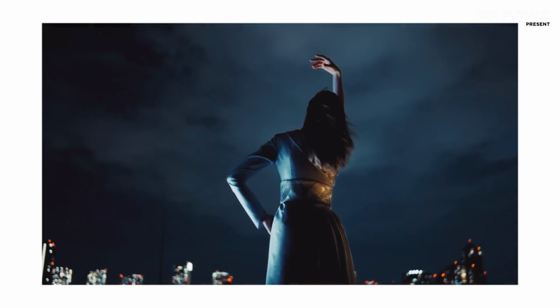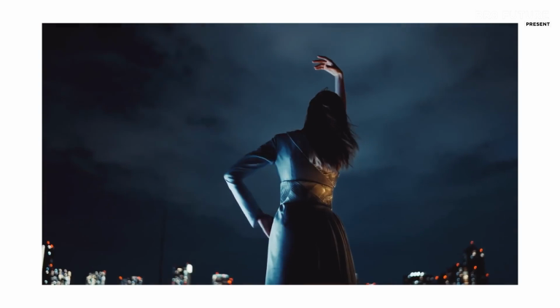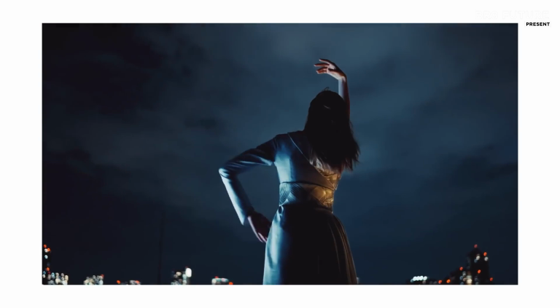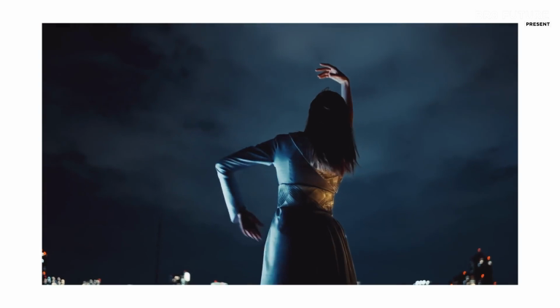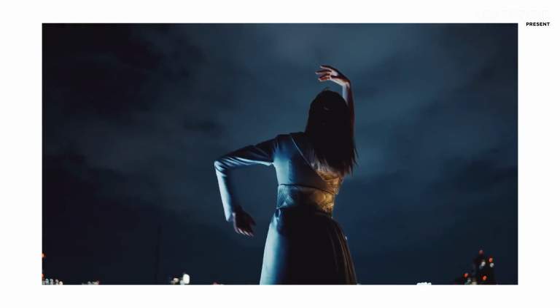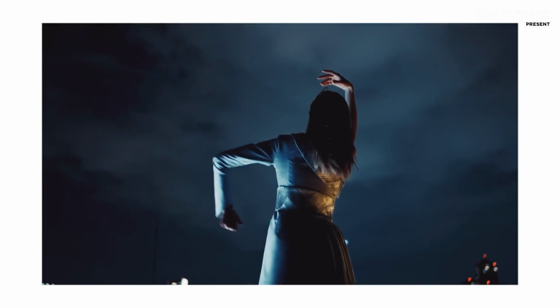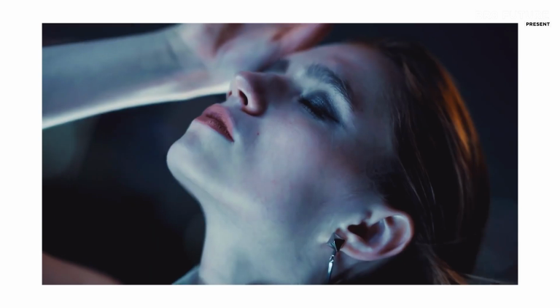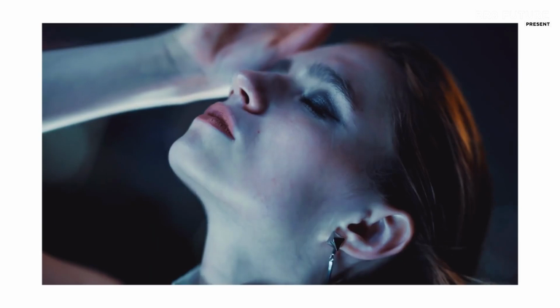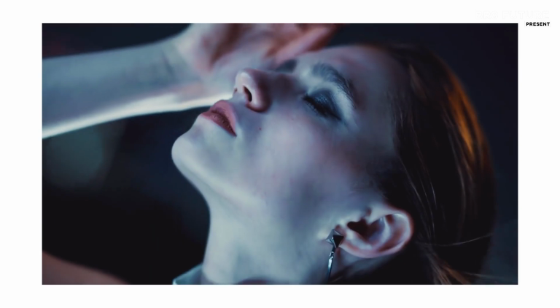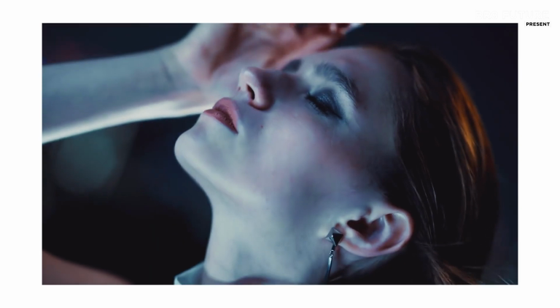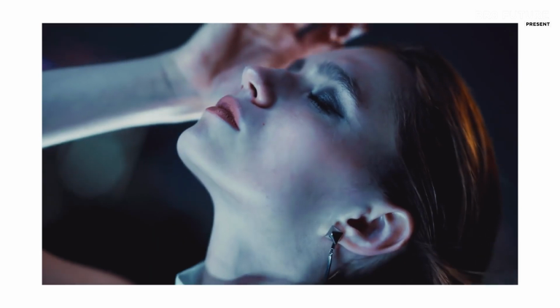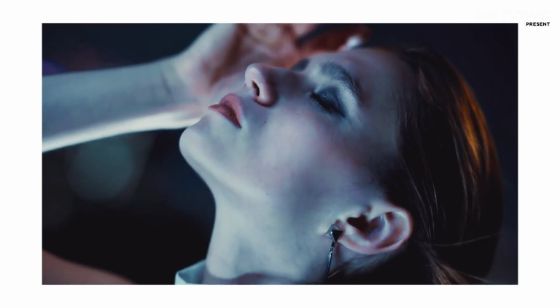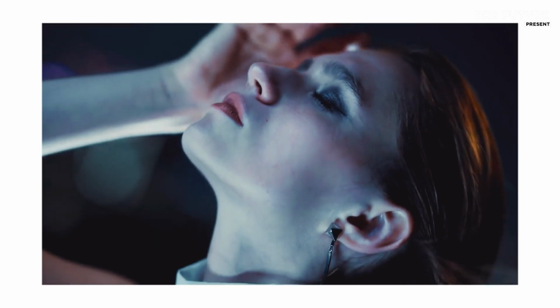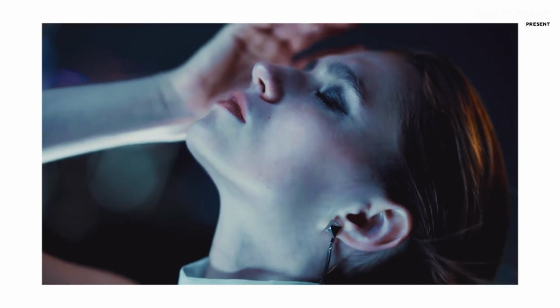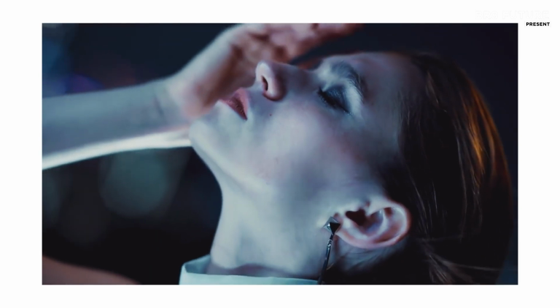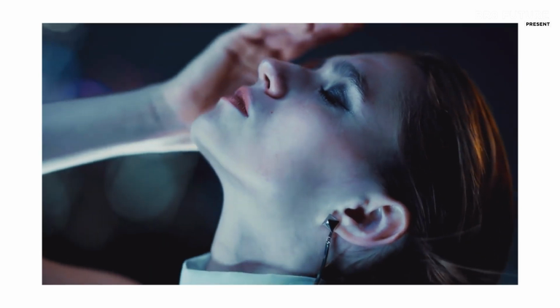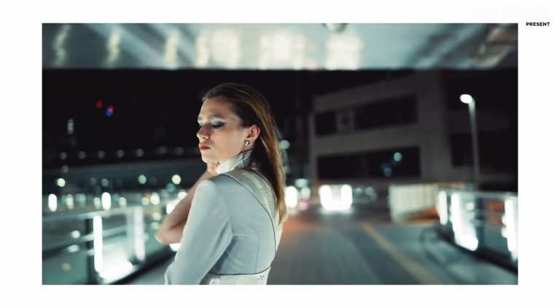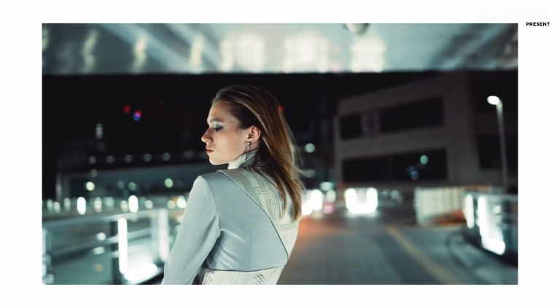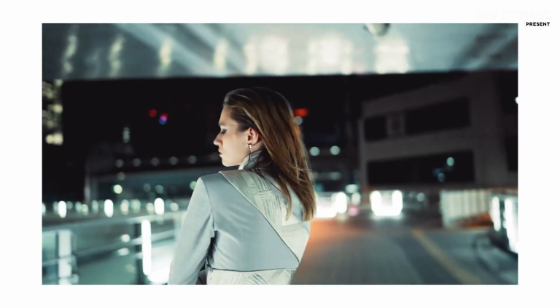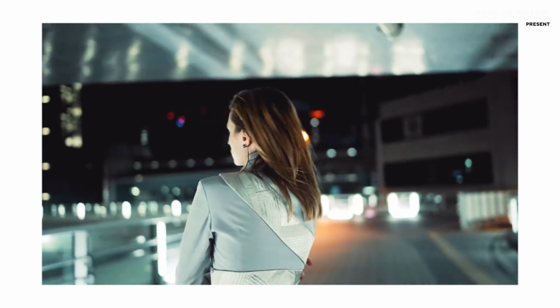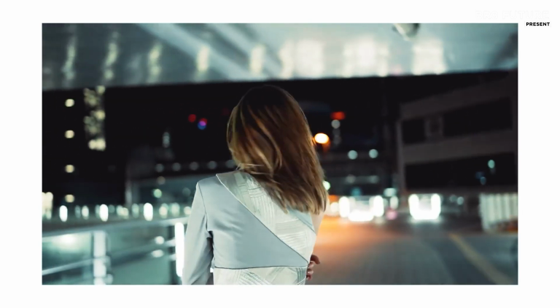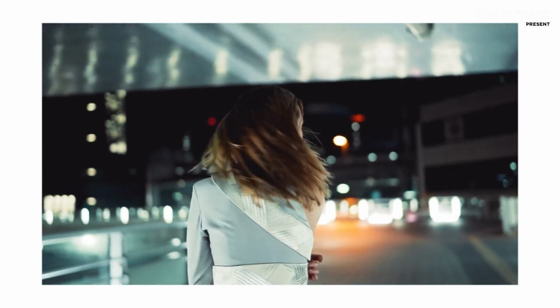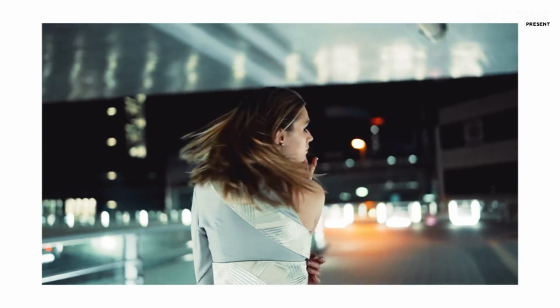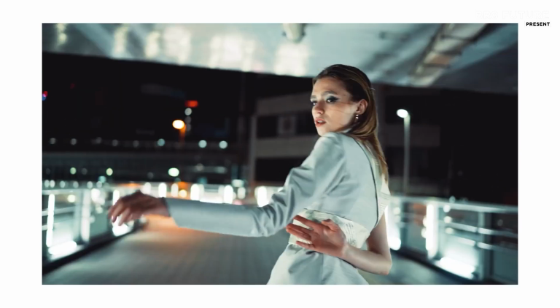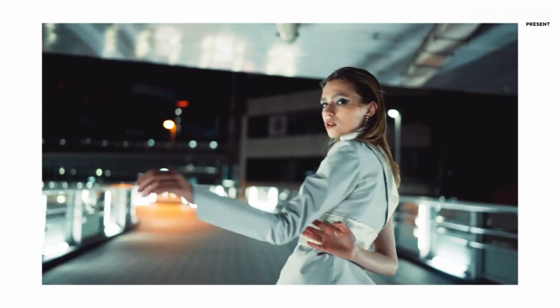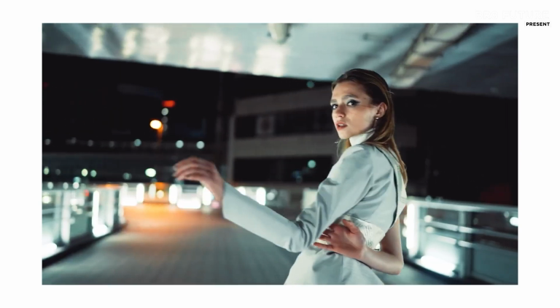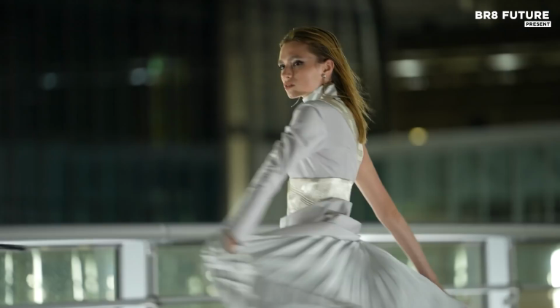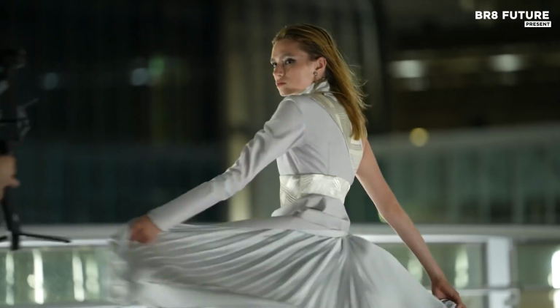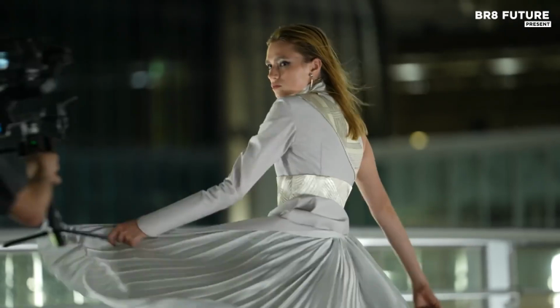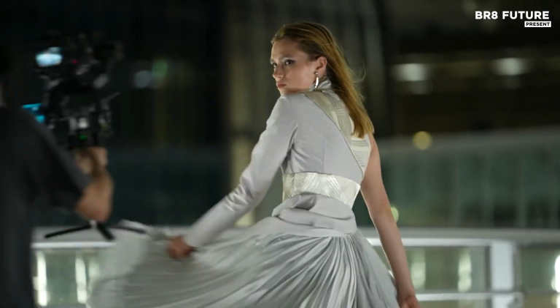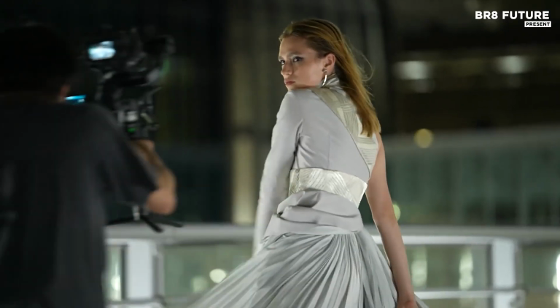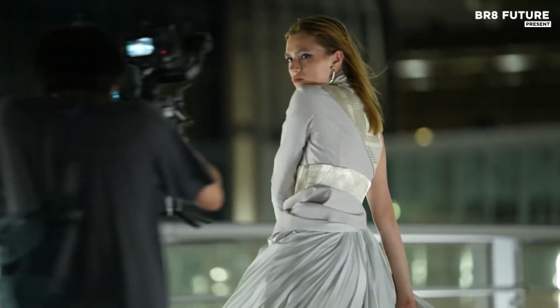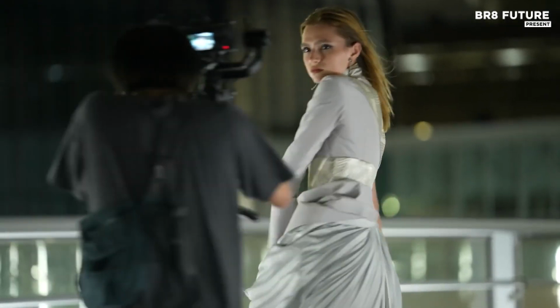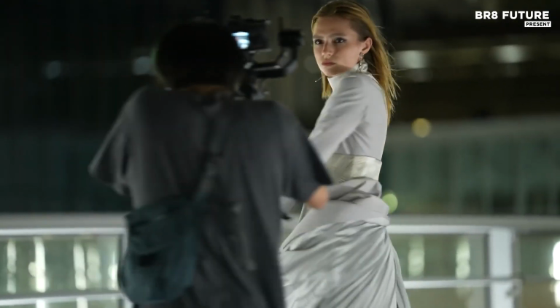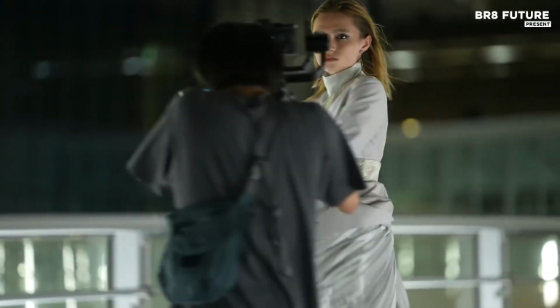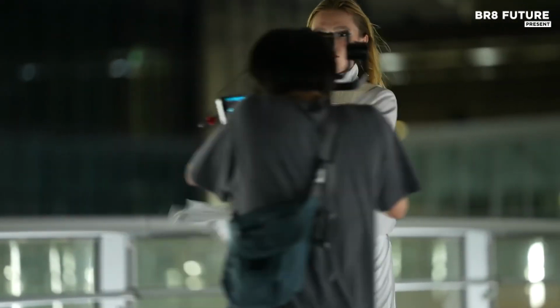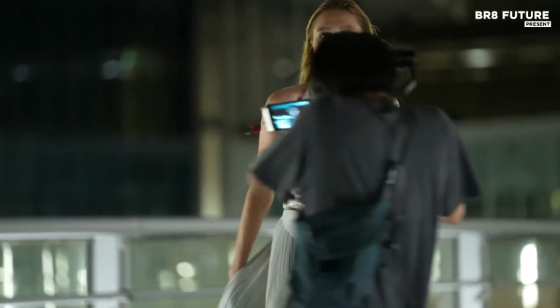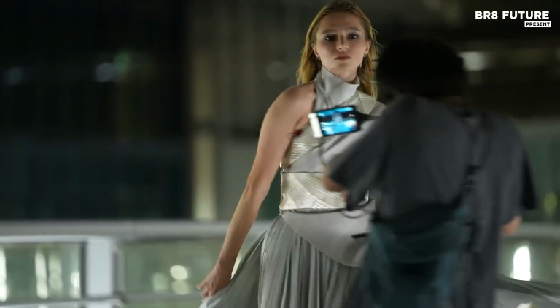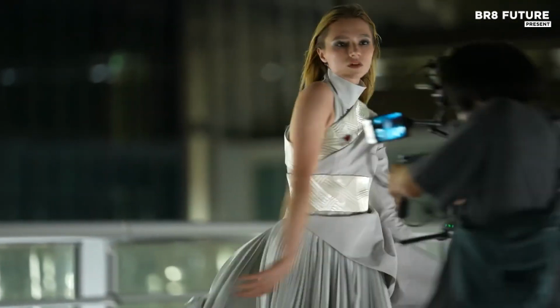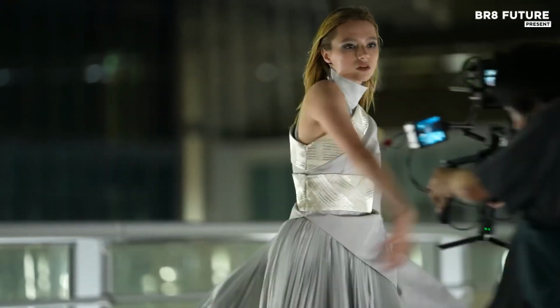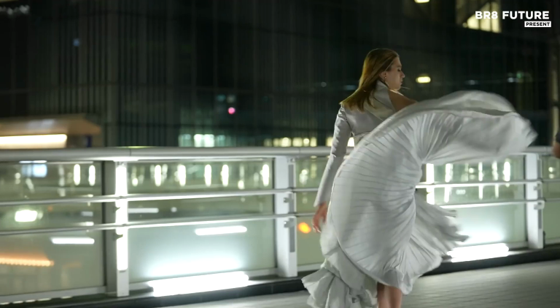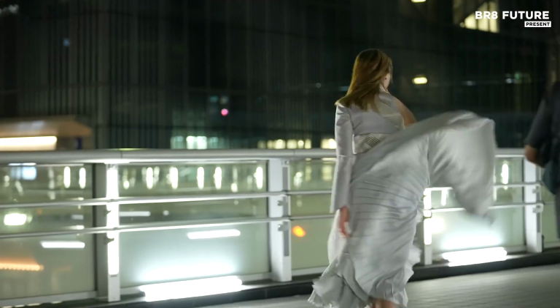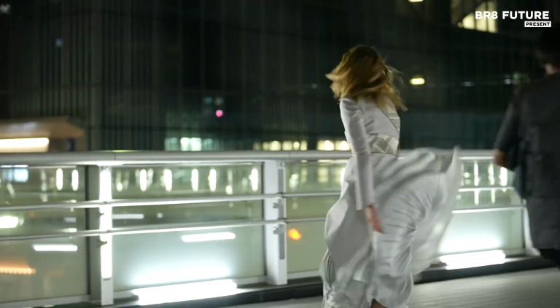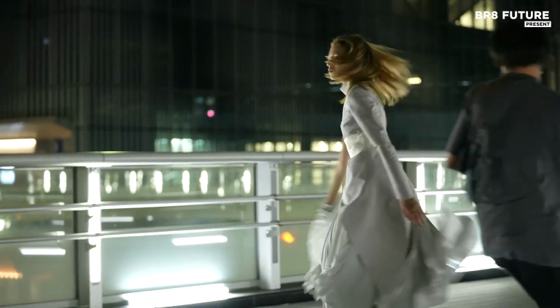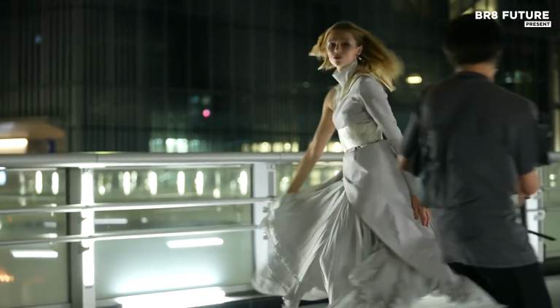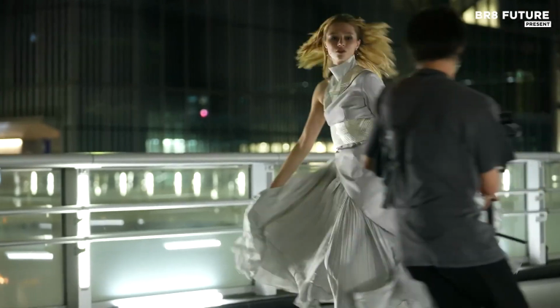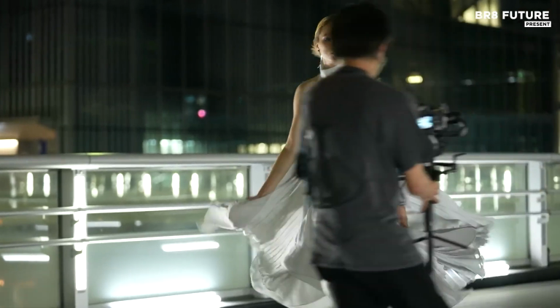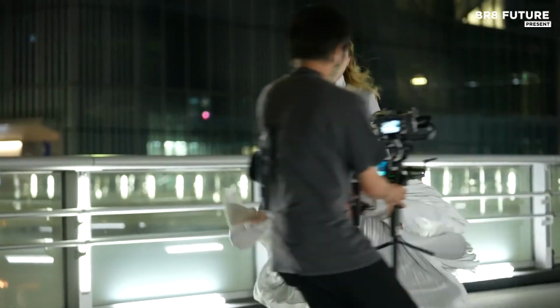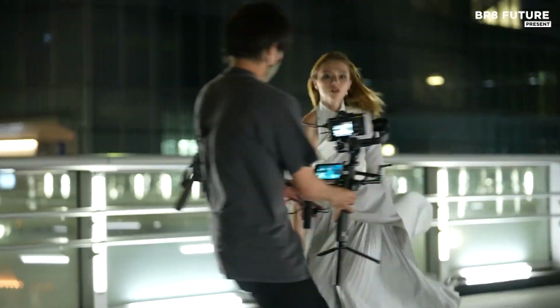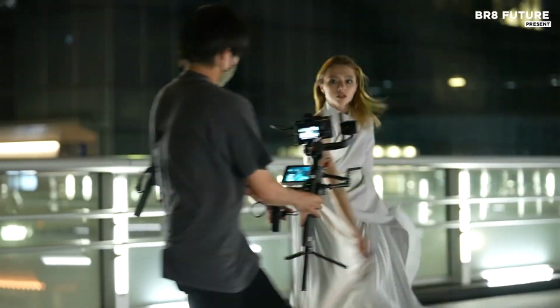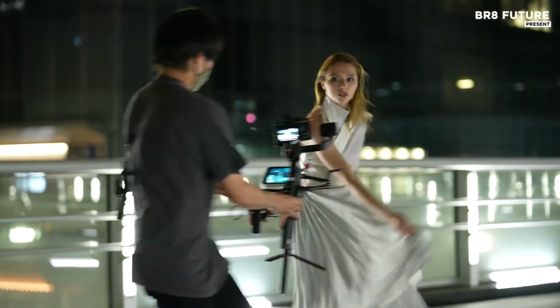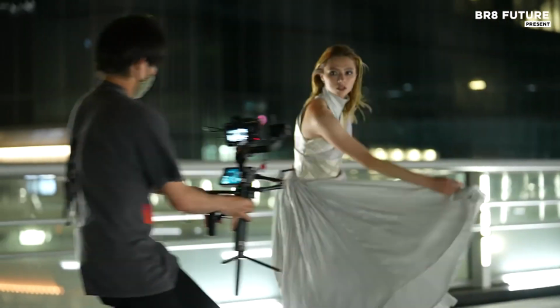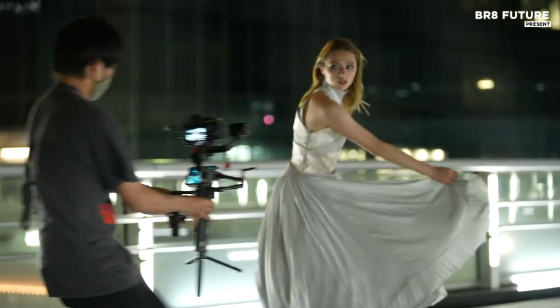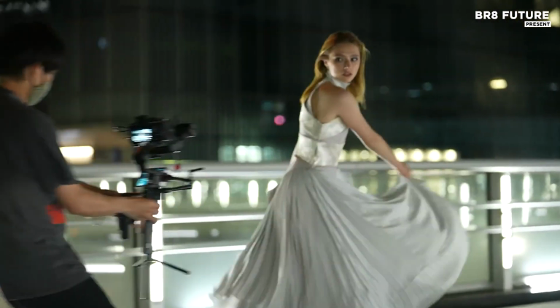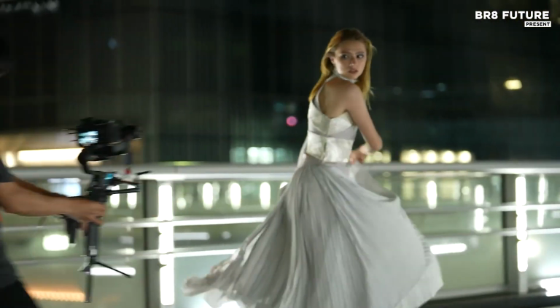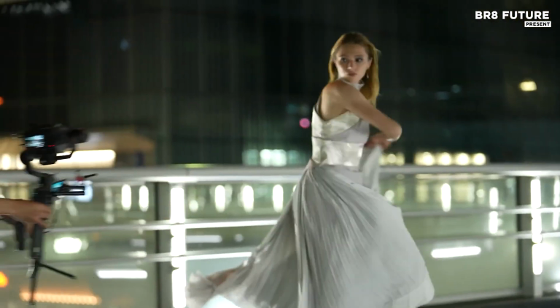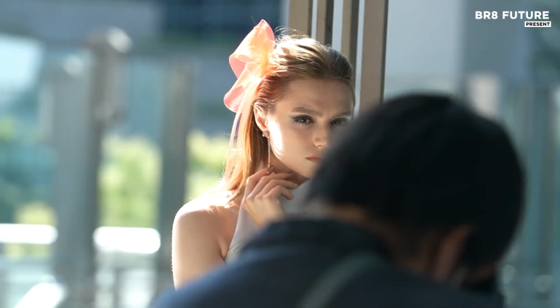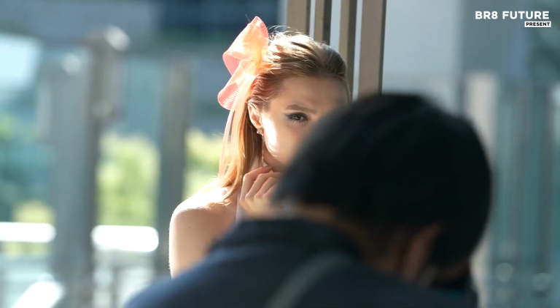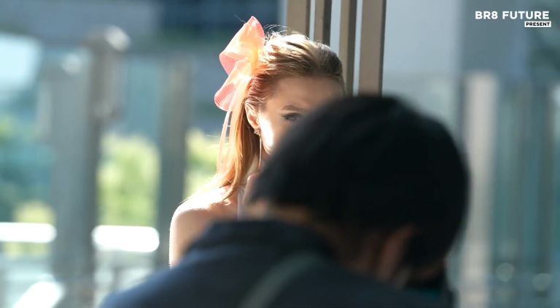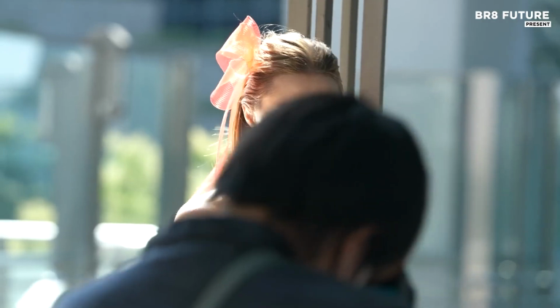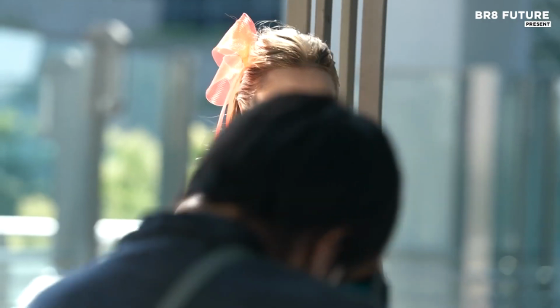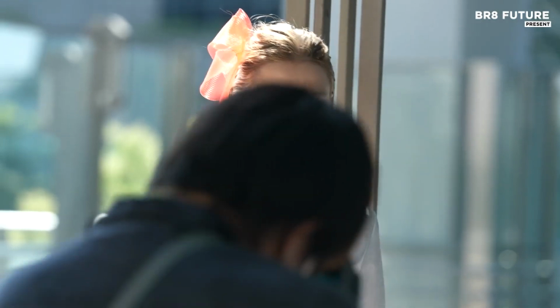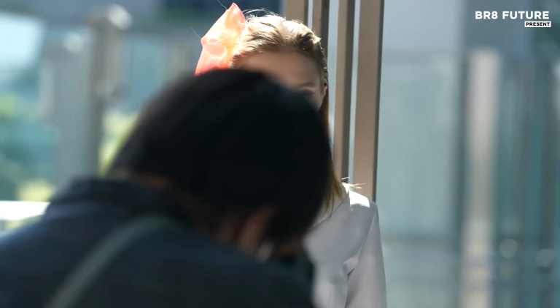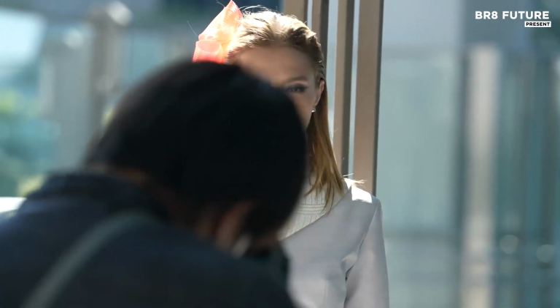The A7S Mark III's autofocus system can detect subjects down to minus 6 EV, ensuring sharp focus in challenging conditions.